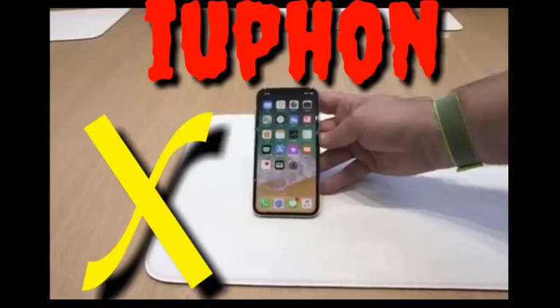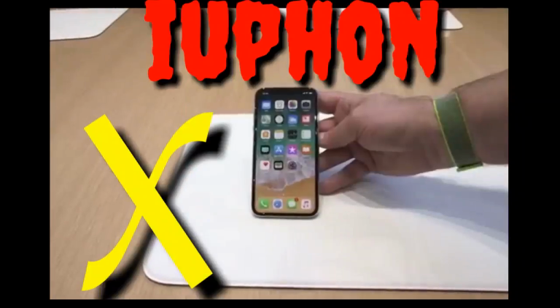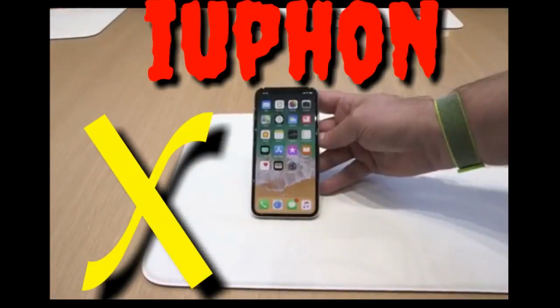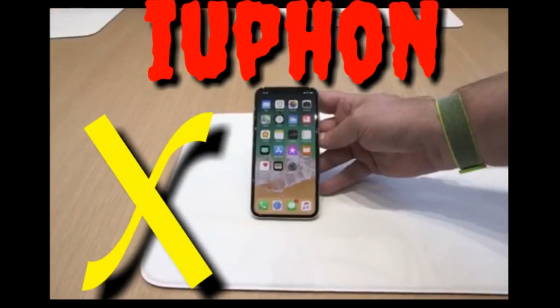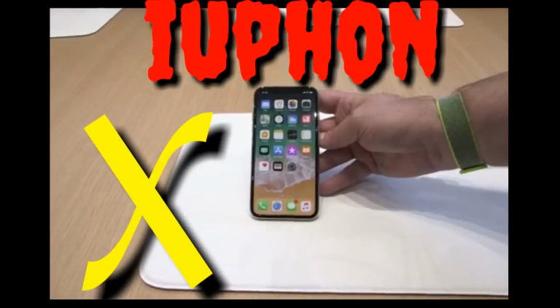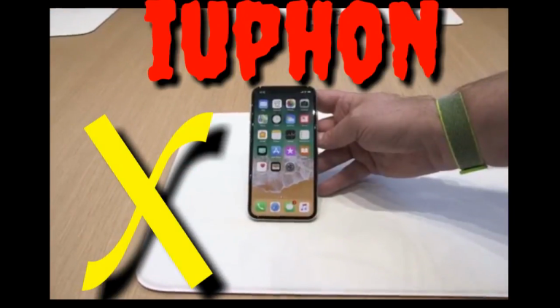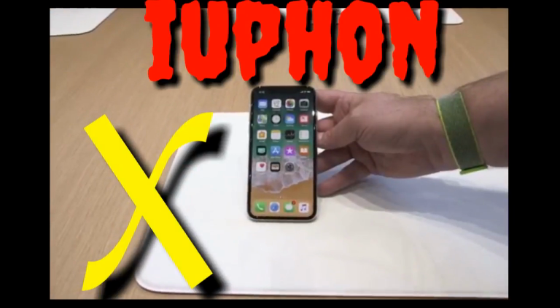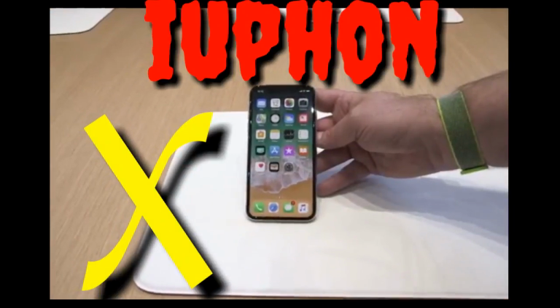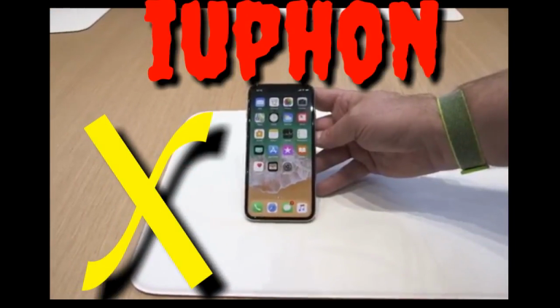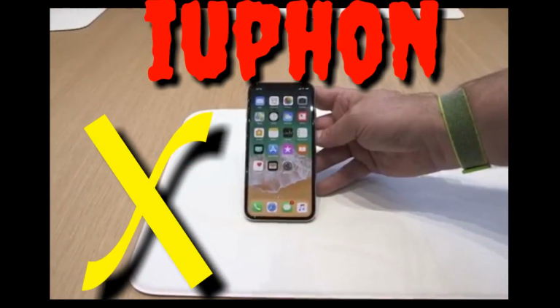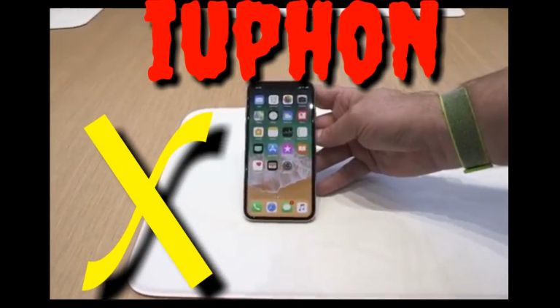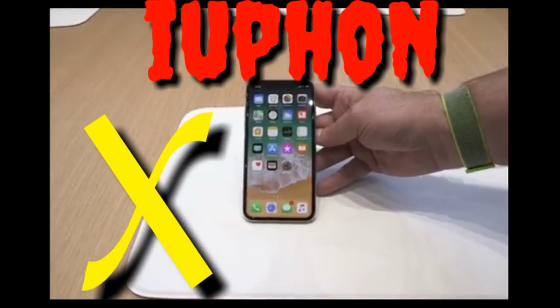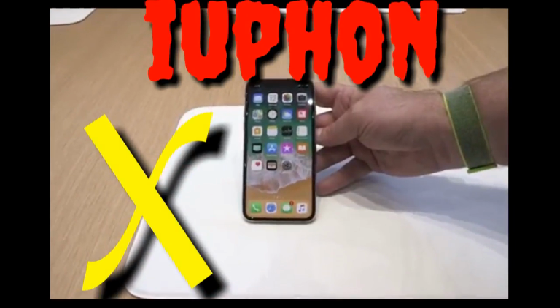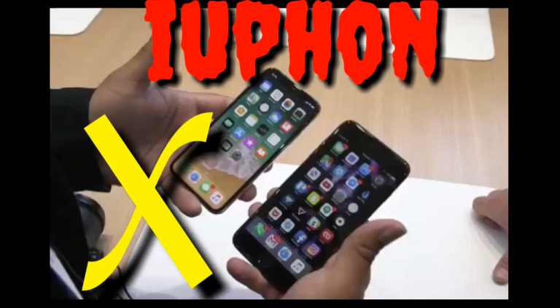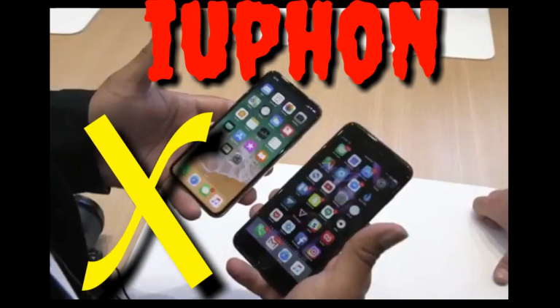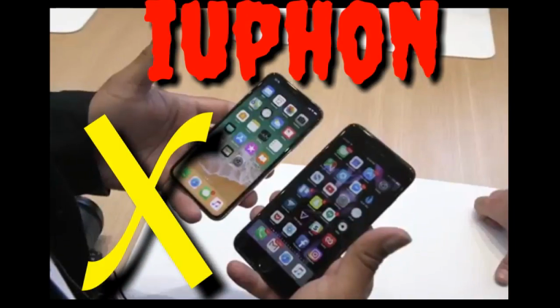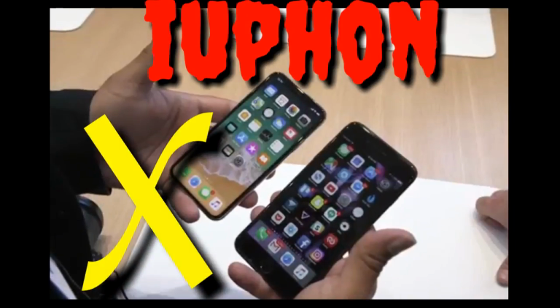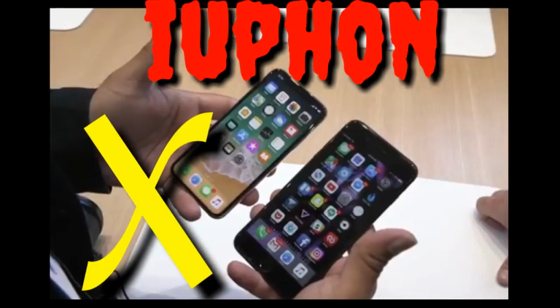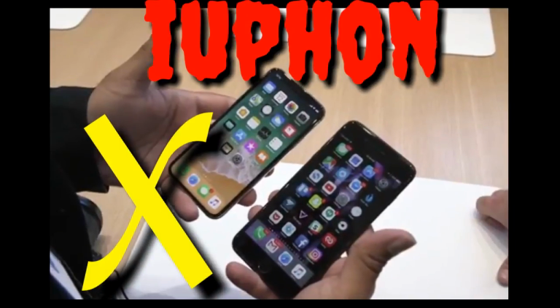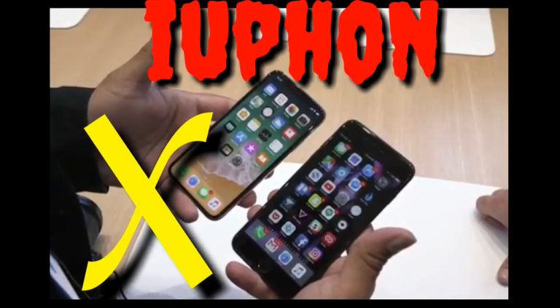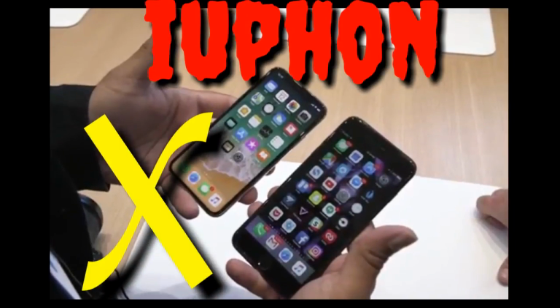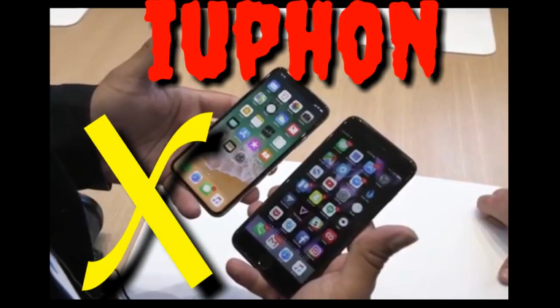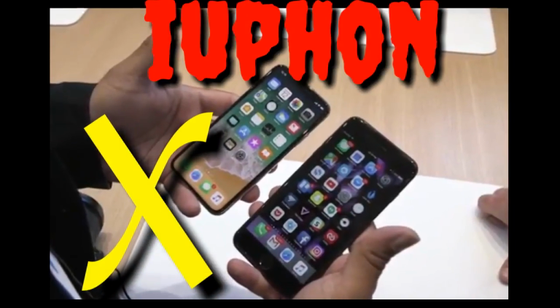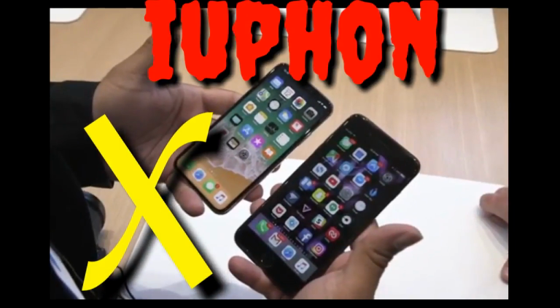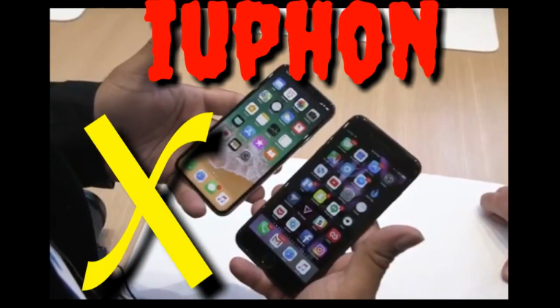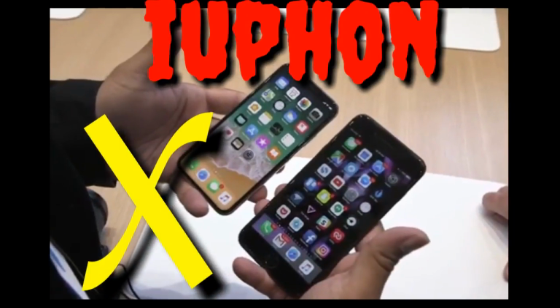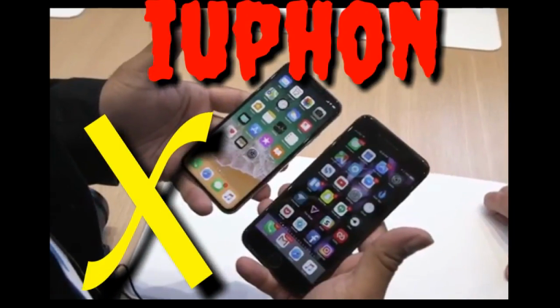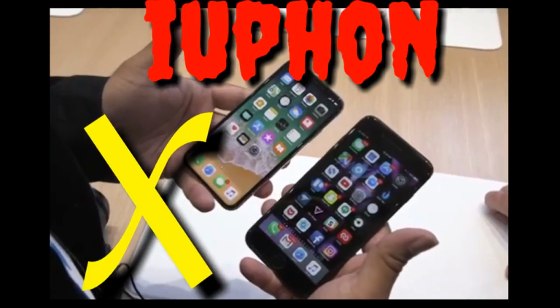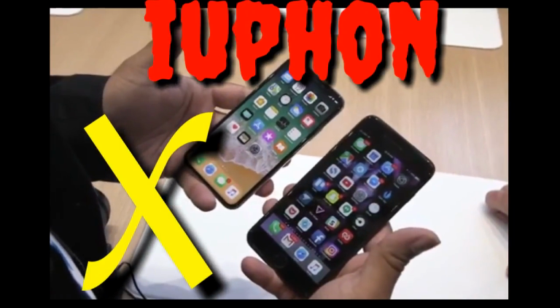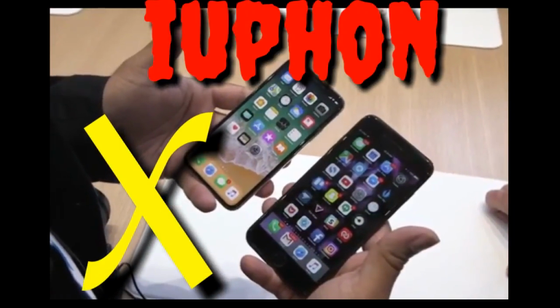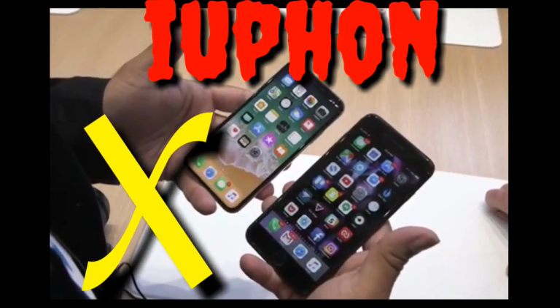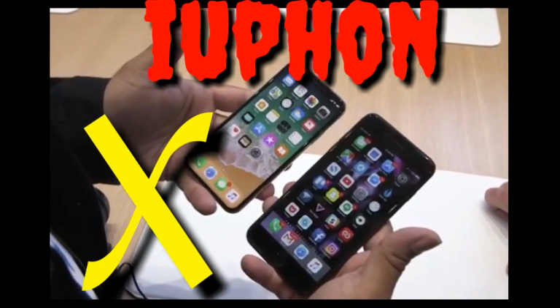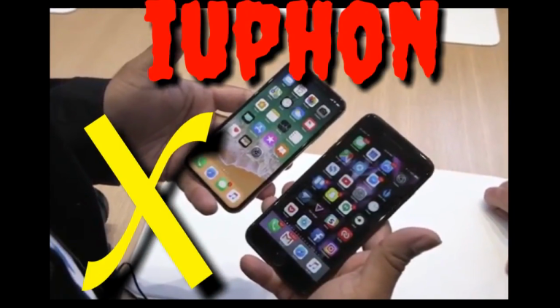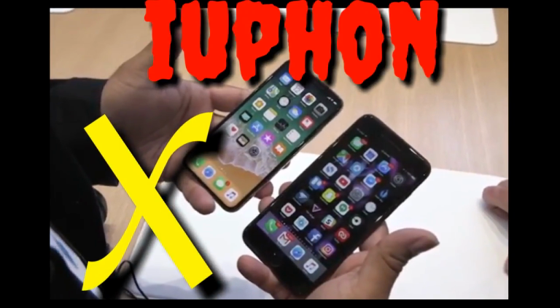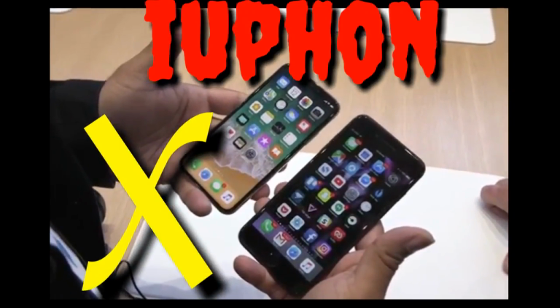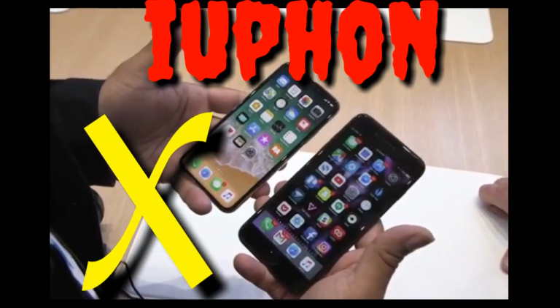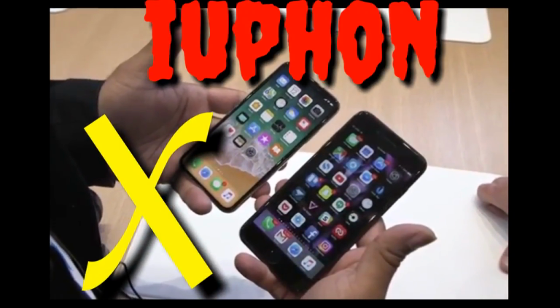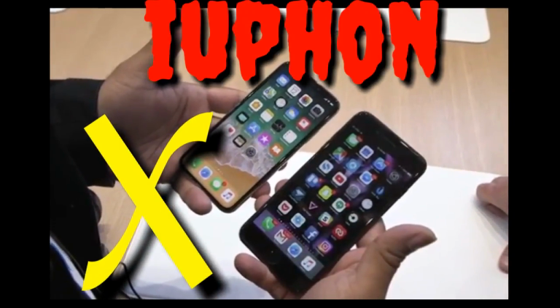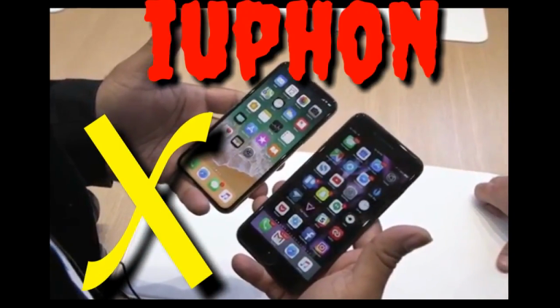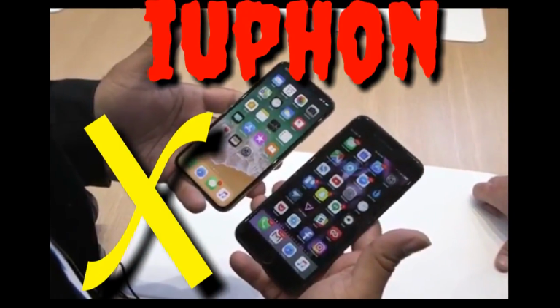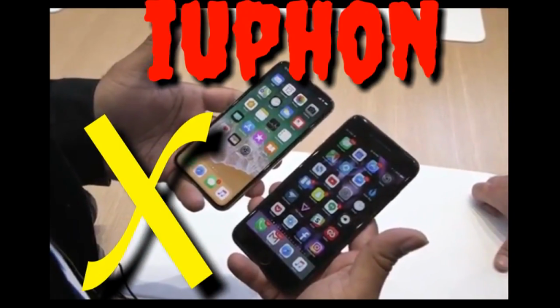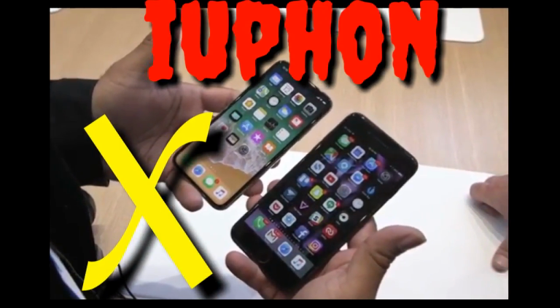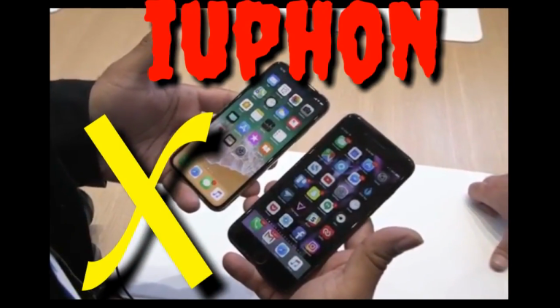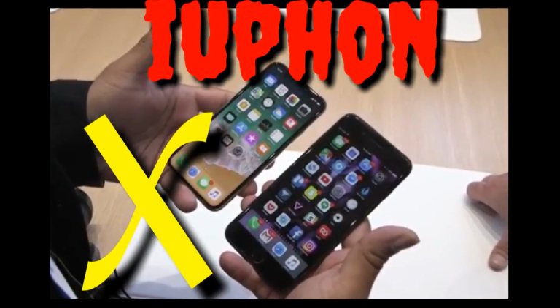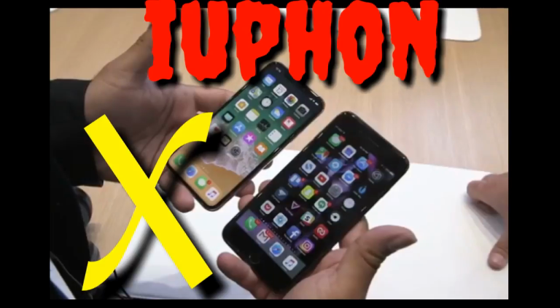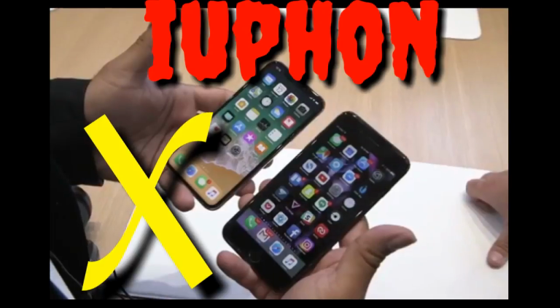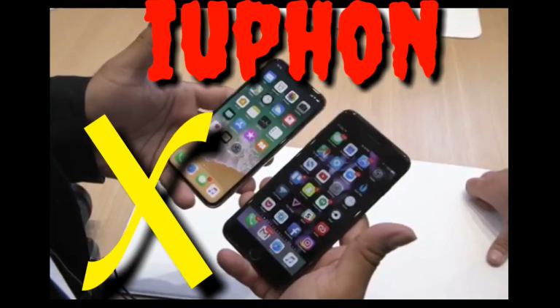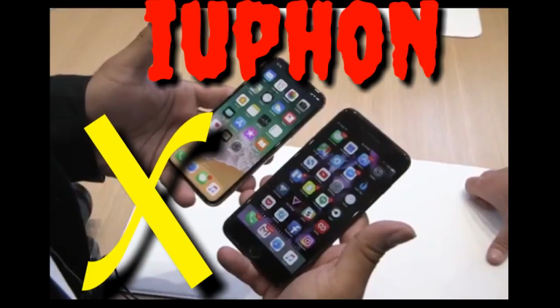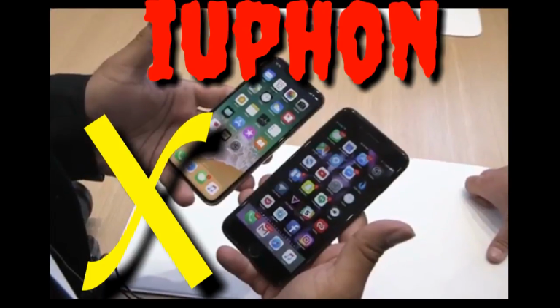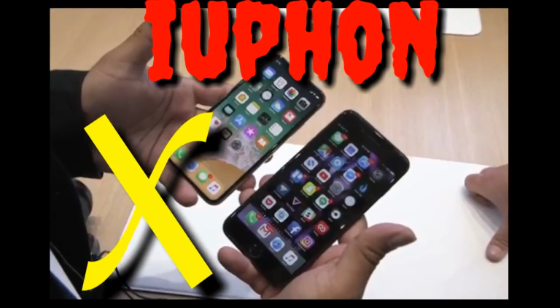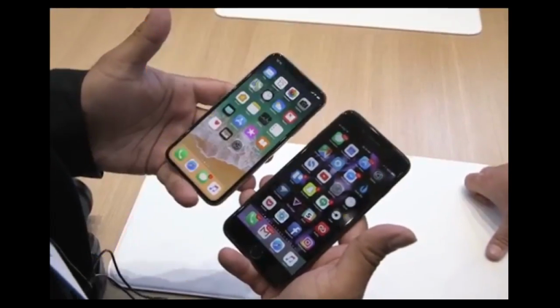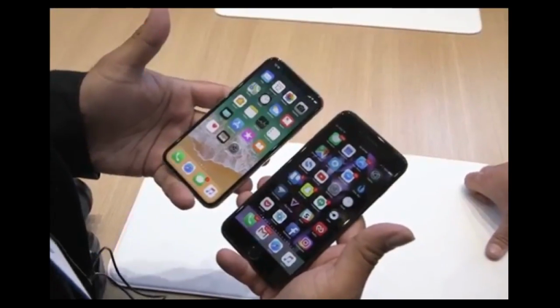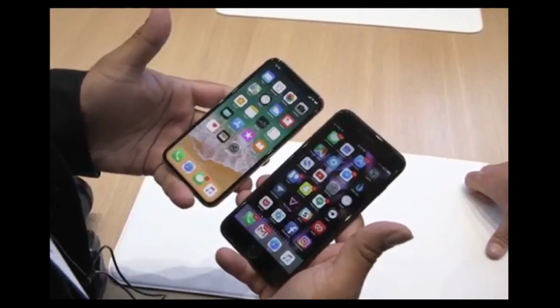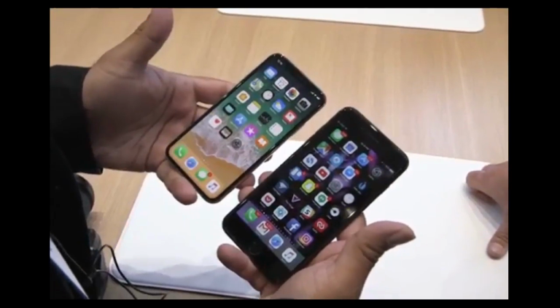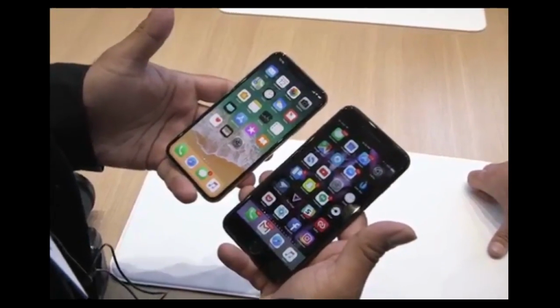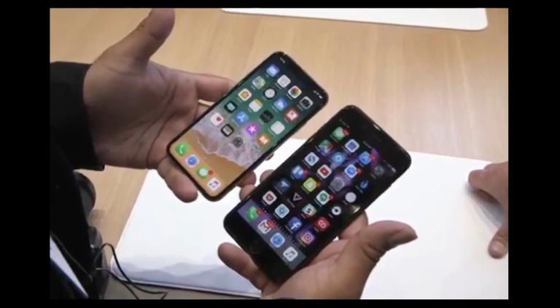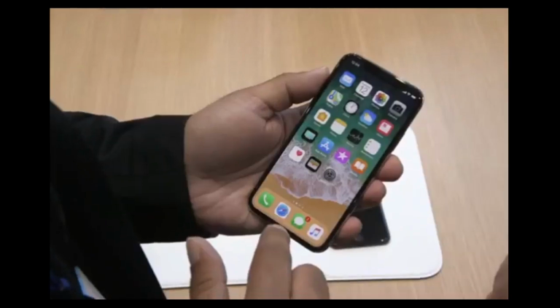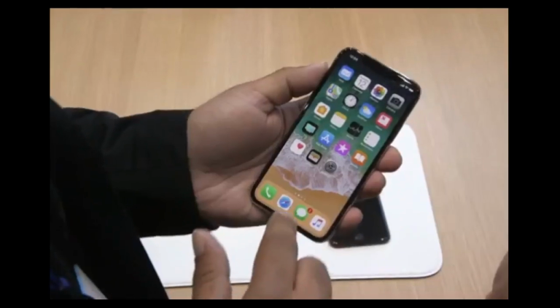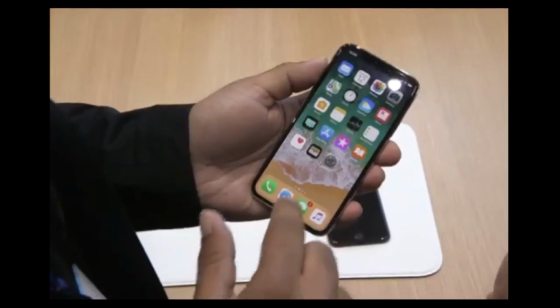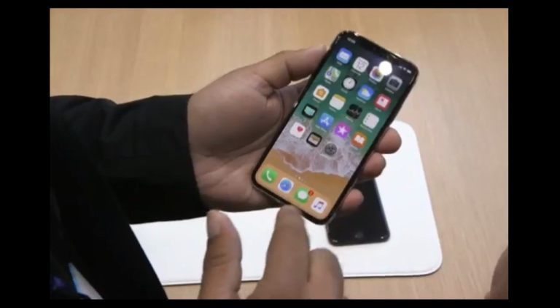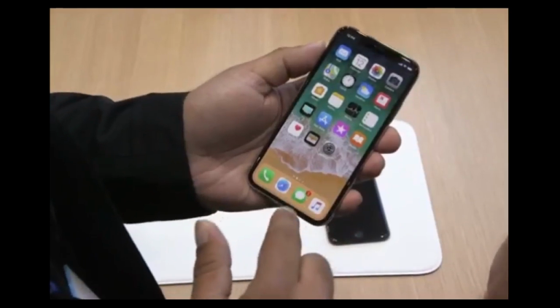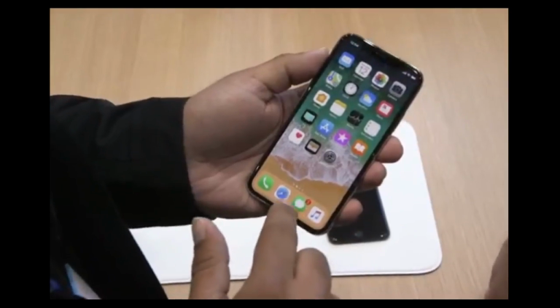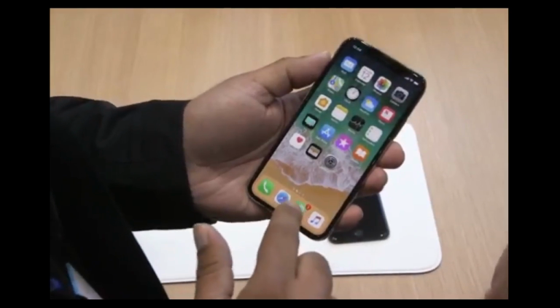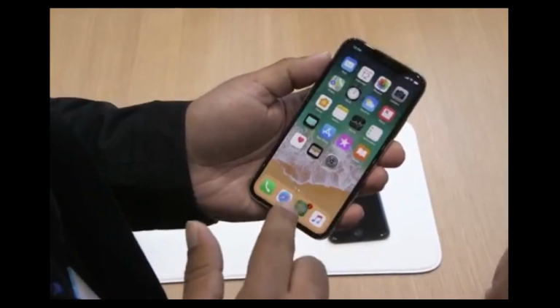It's got a glass back, a 5.8 inch OLED display. You can see the notch at the top. There's no home button.